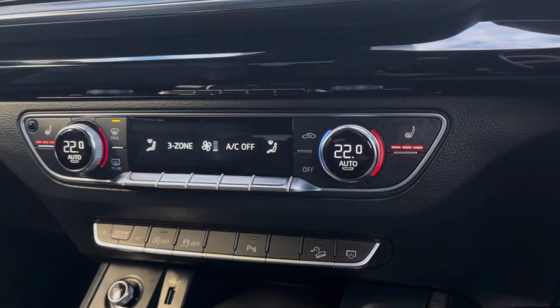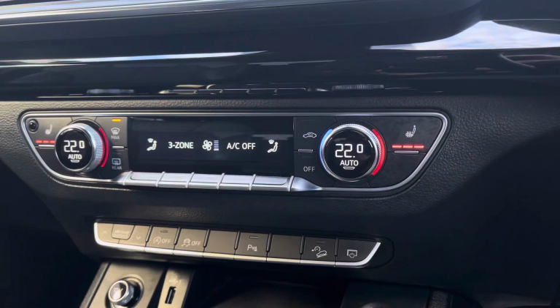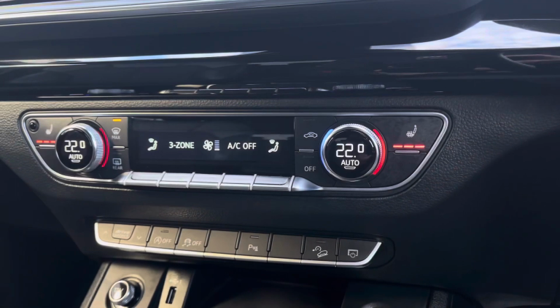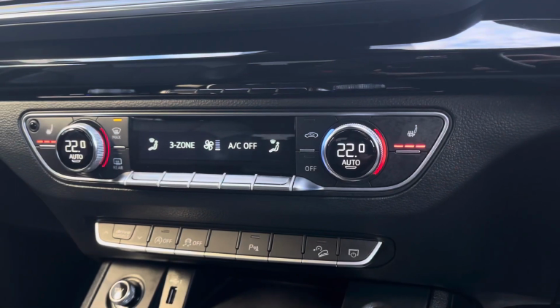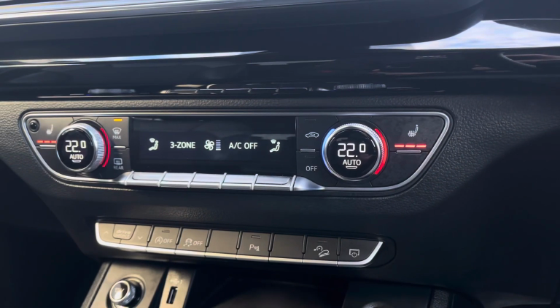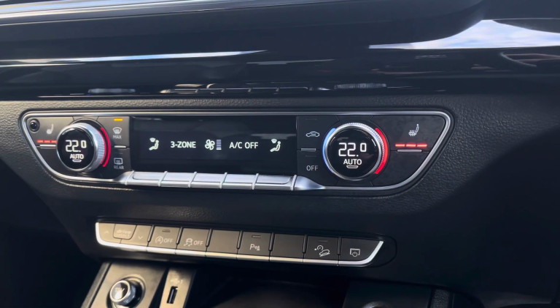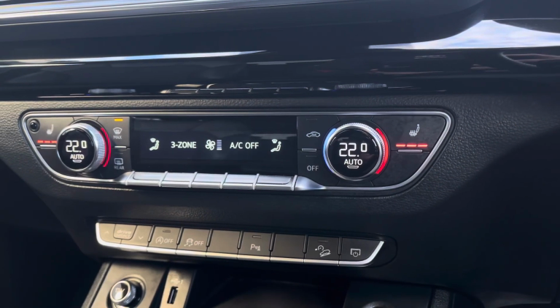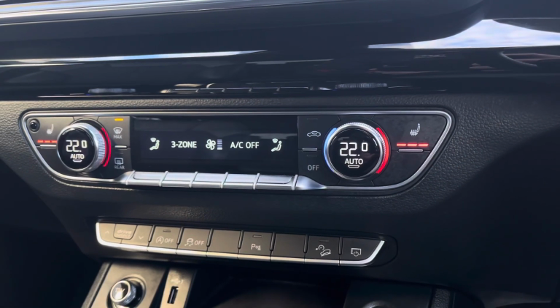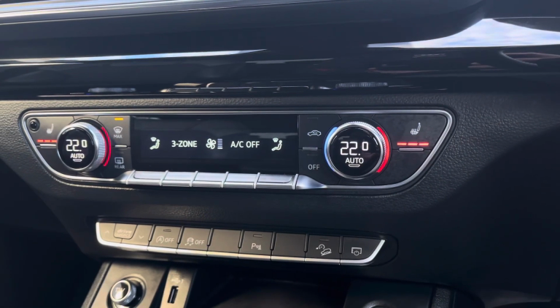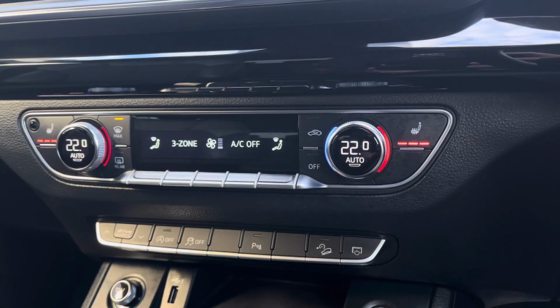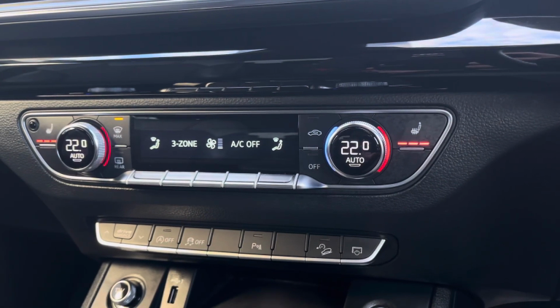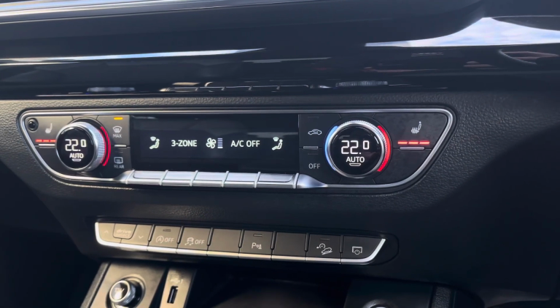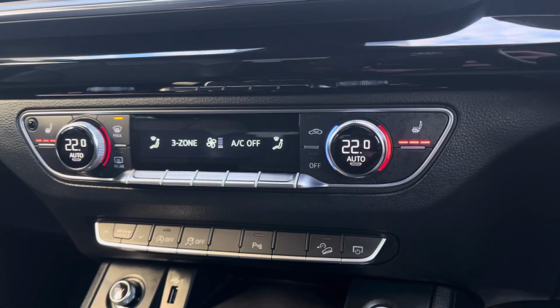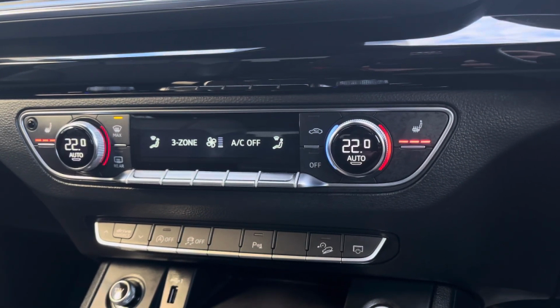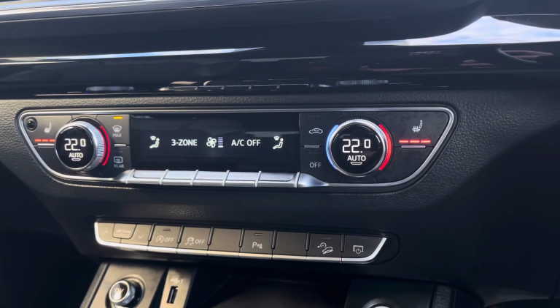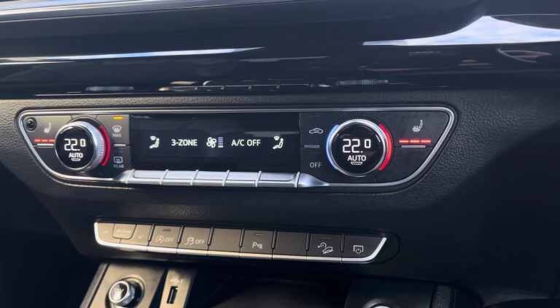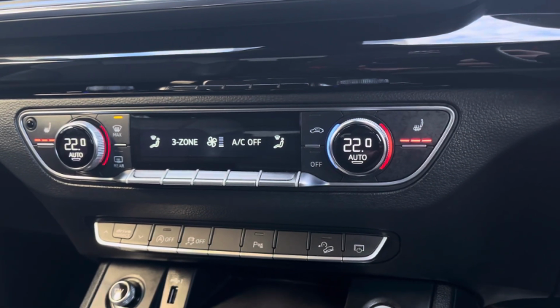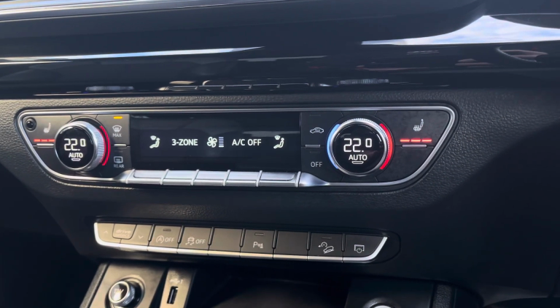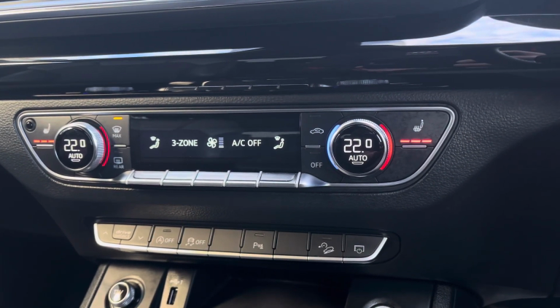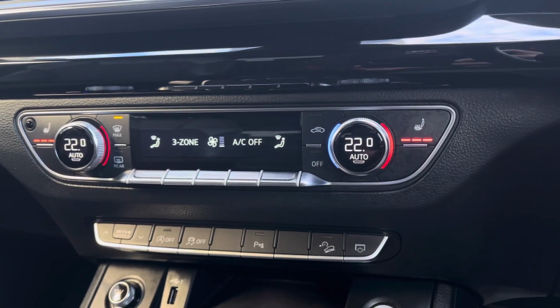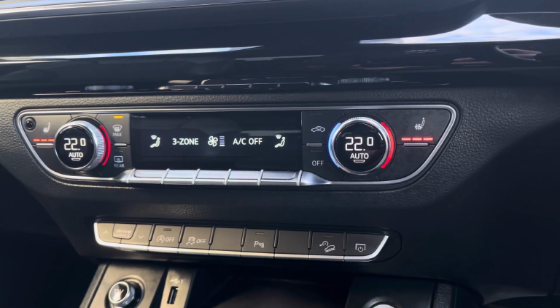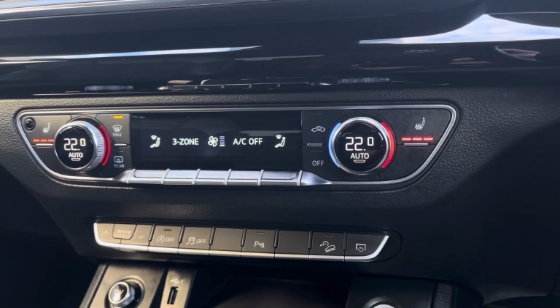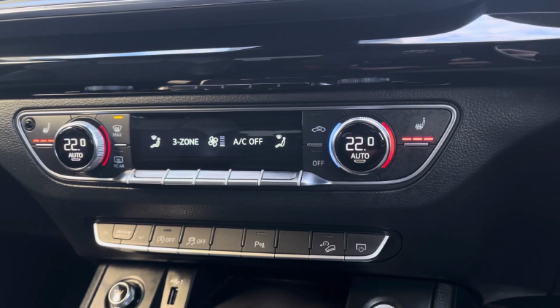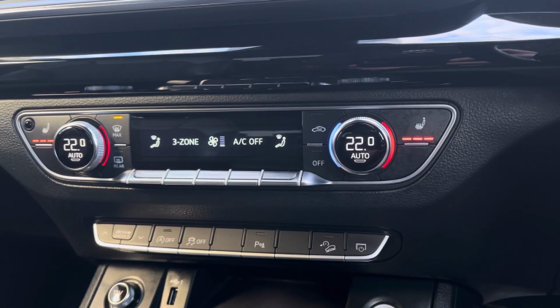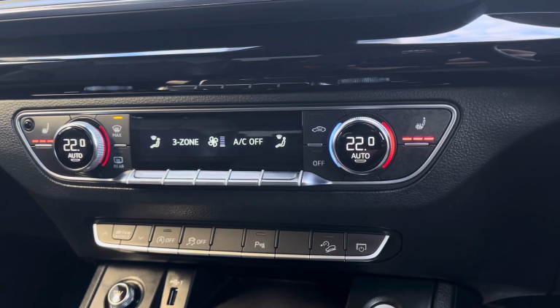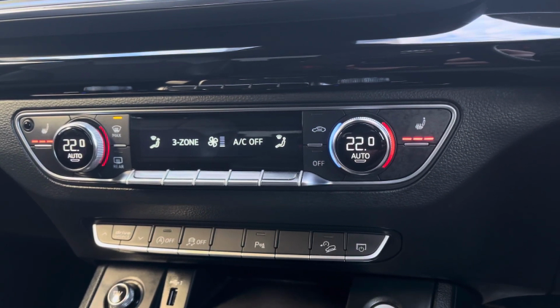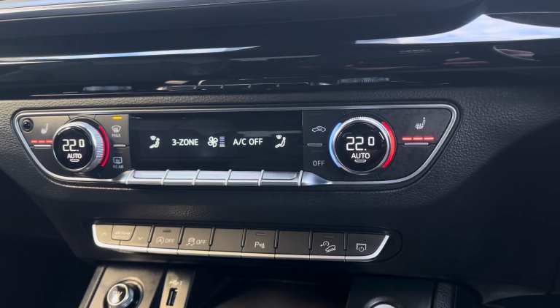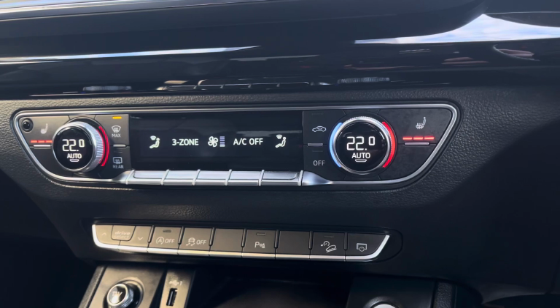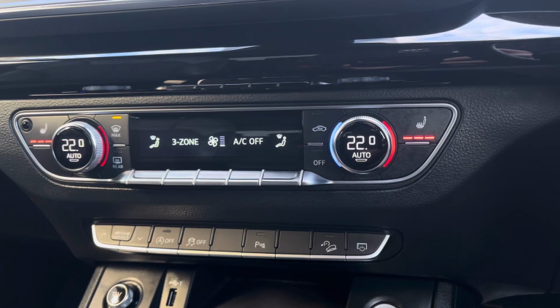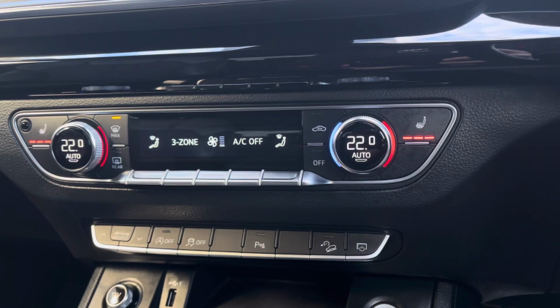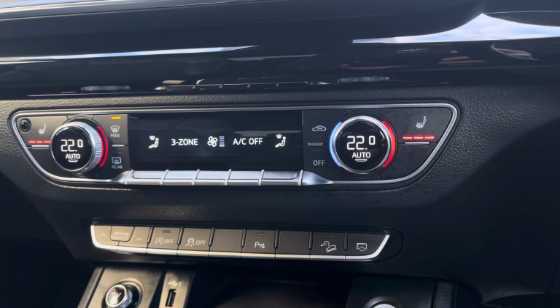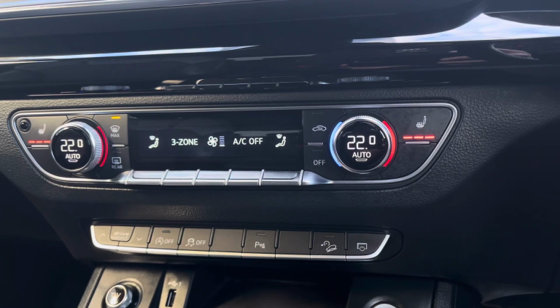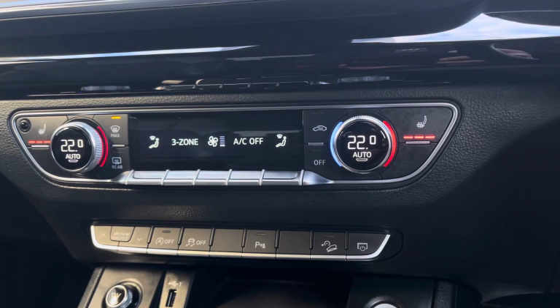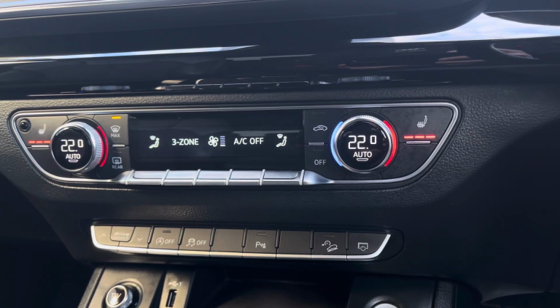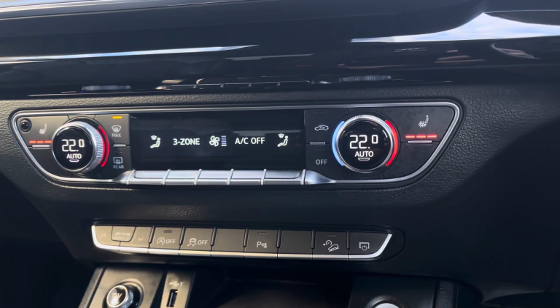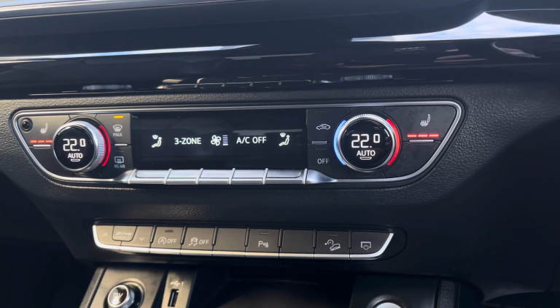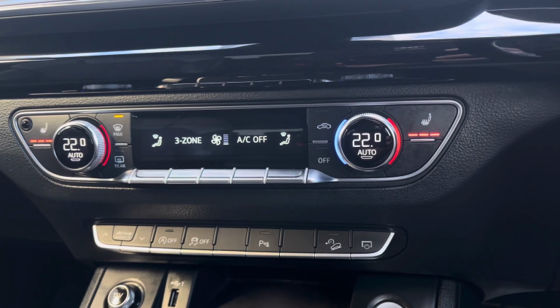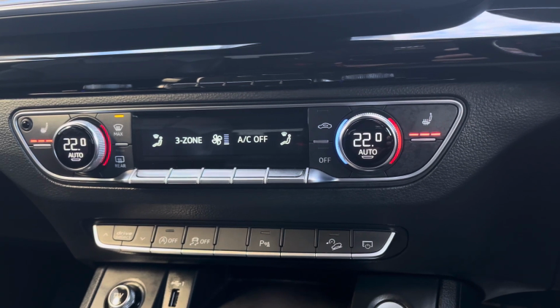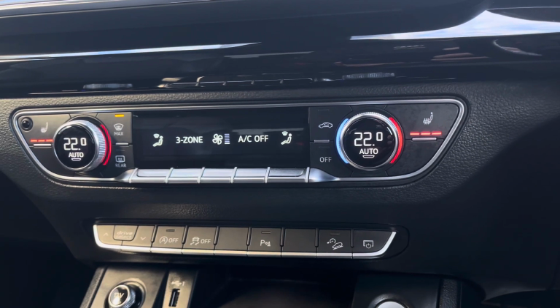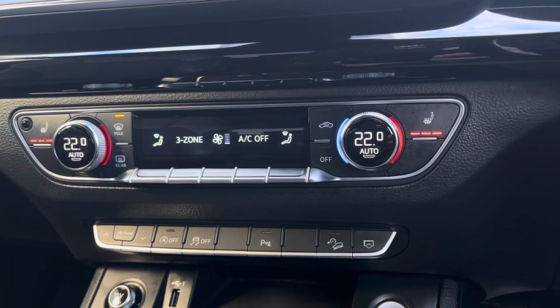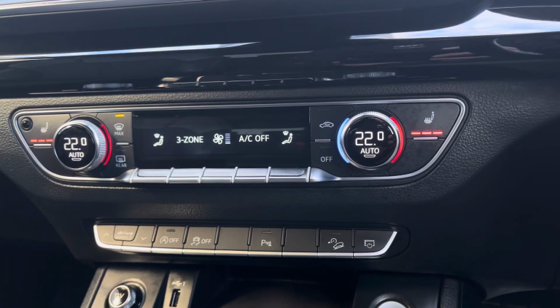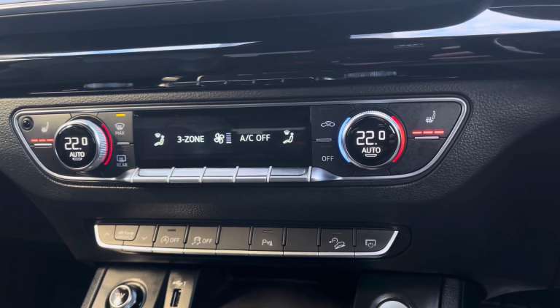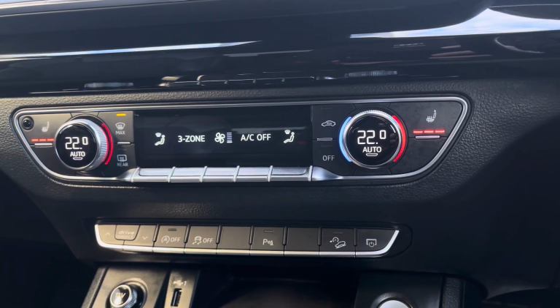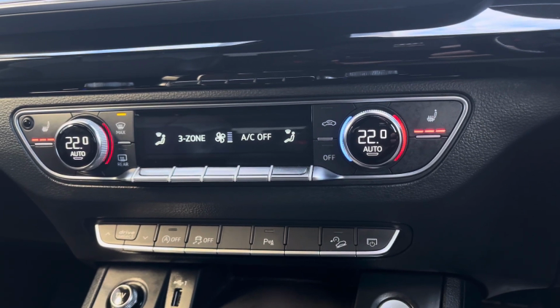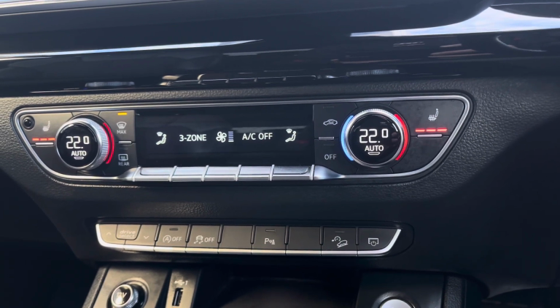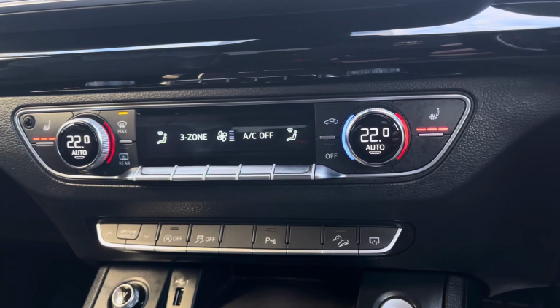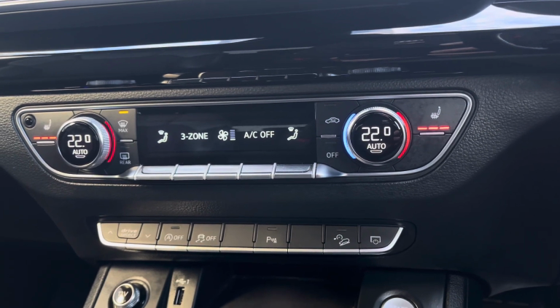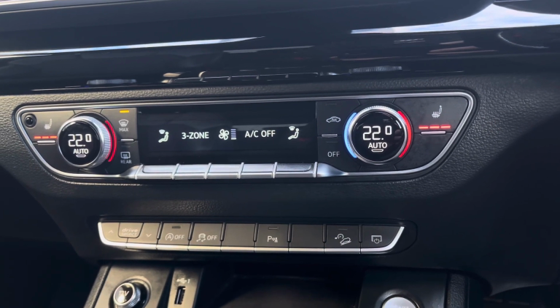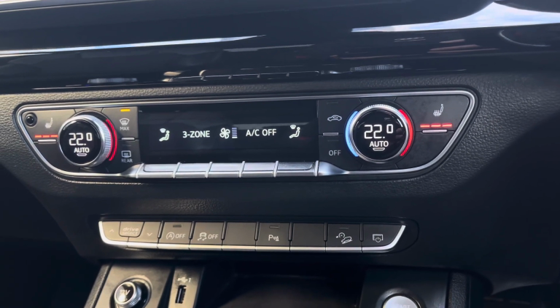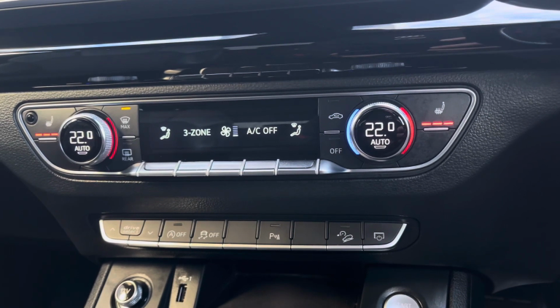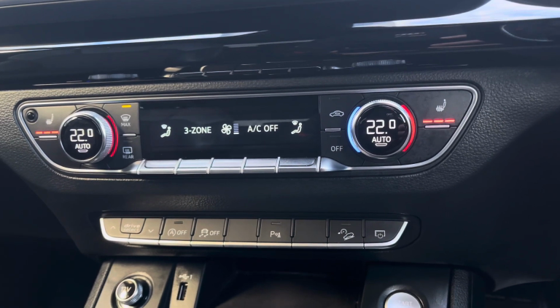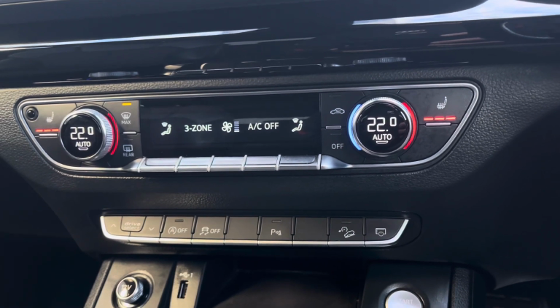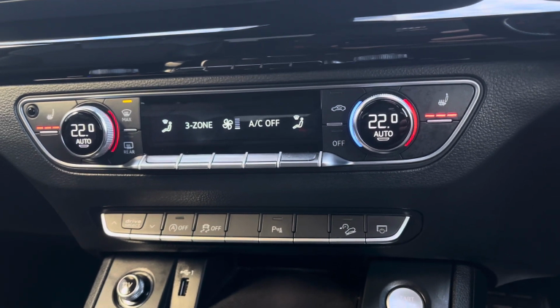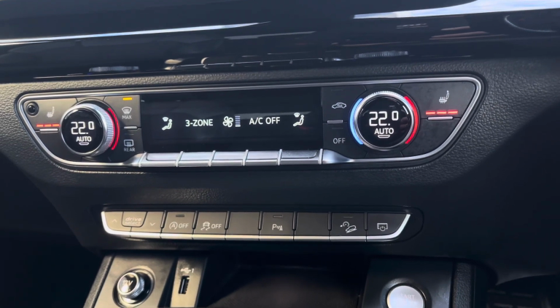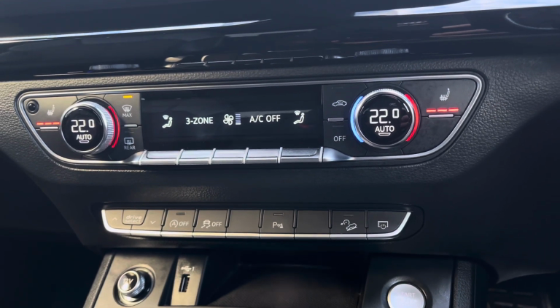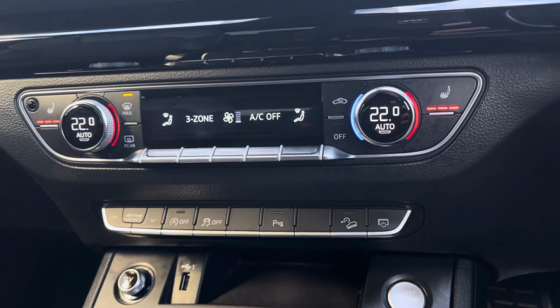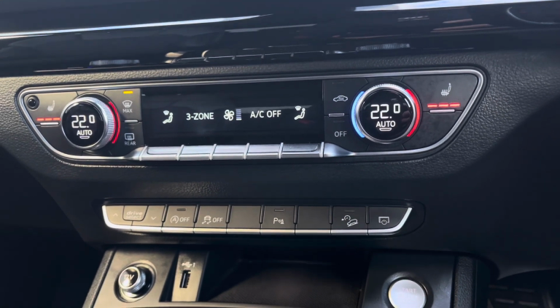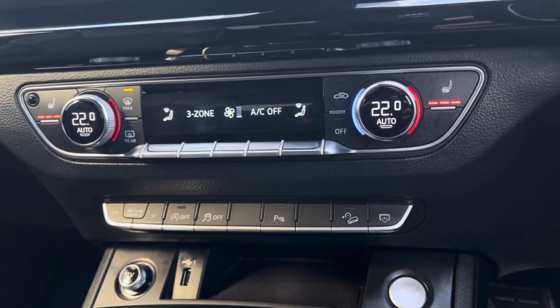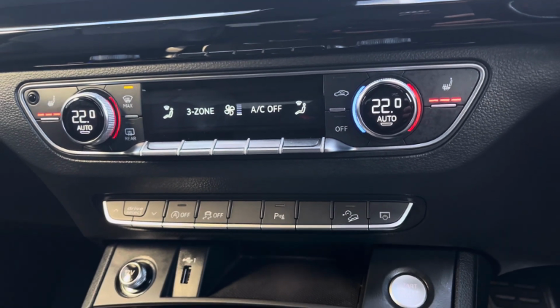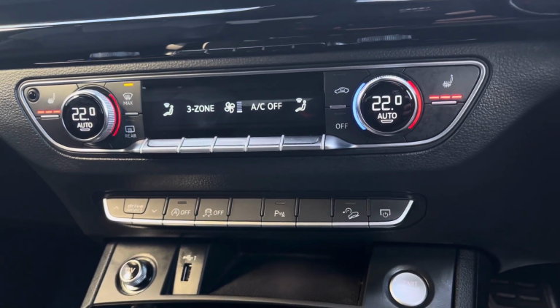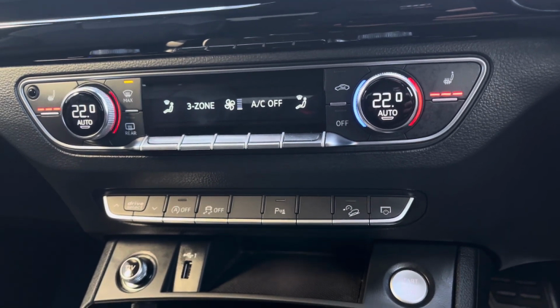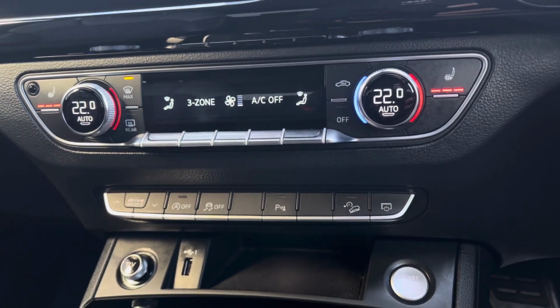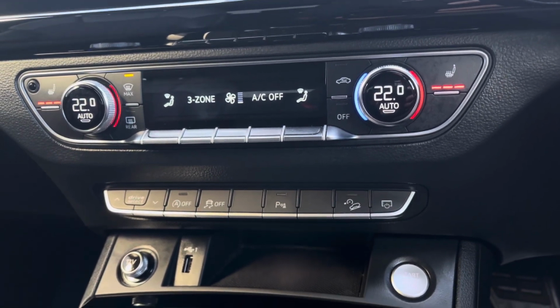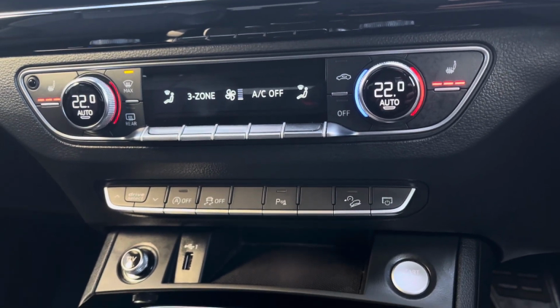Continuing down, we've got the 3-zone climate control for both driver and passenger, with the front seats benefiting from a 3-stage heated seat function.